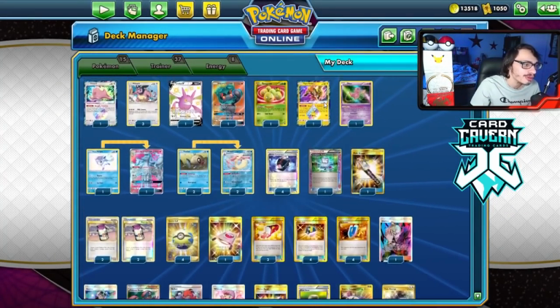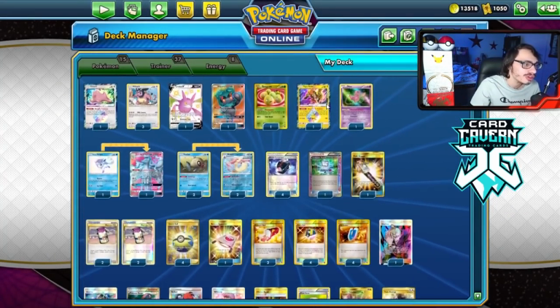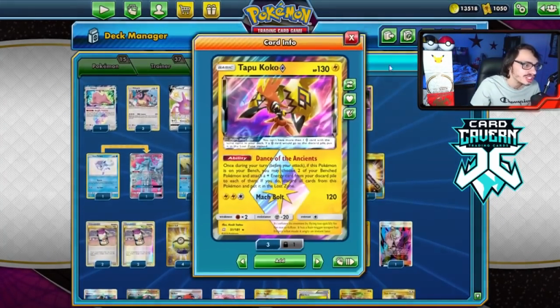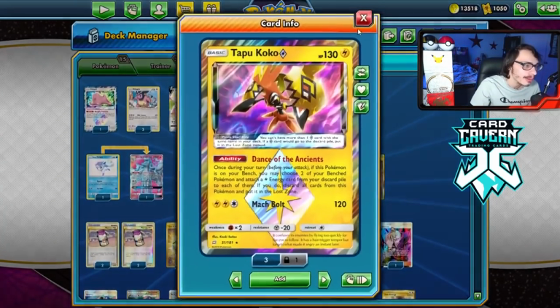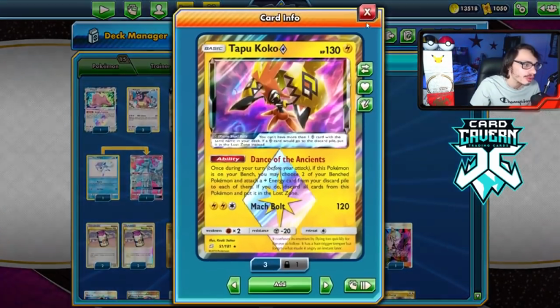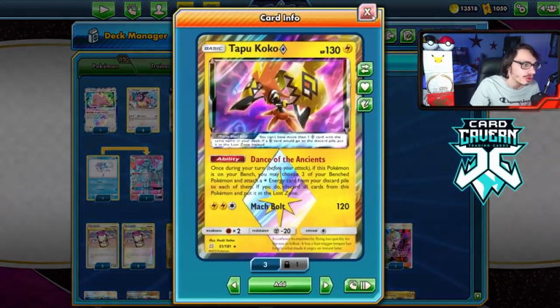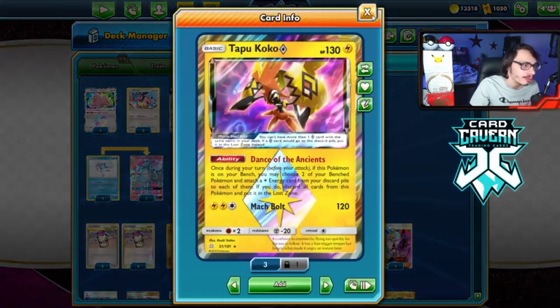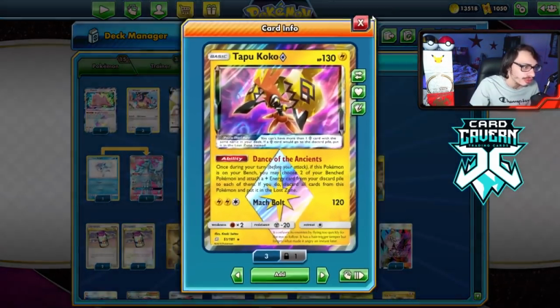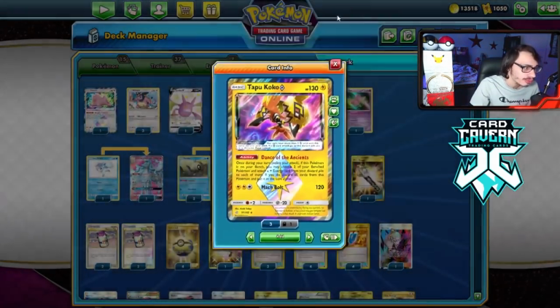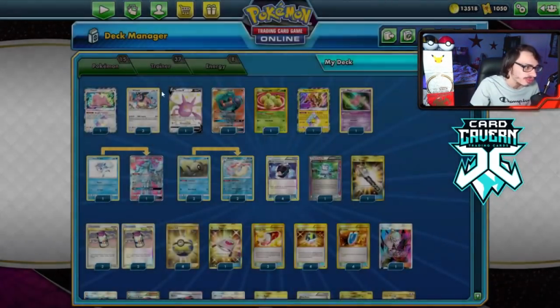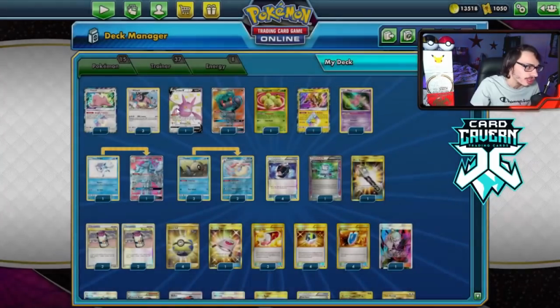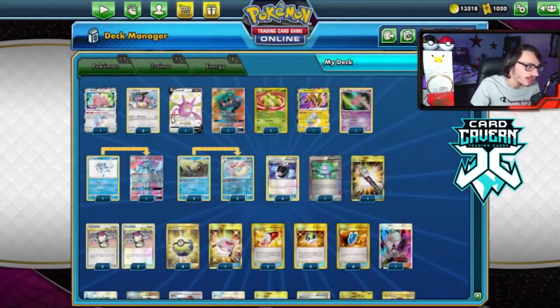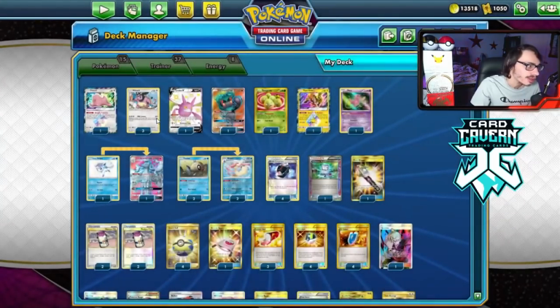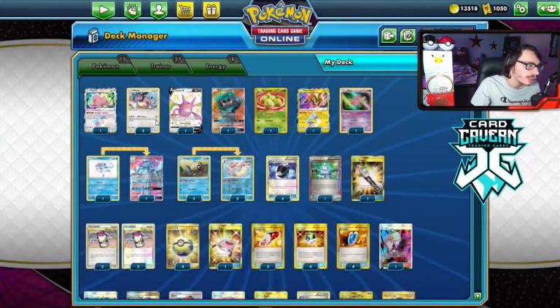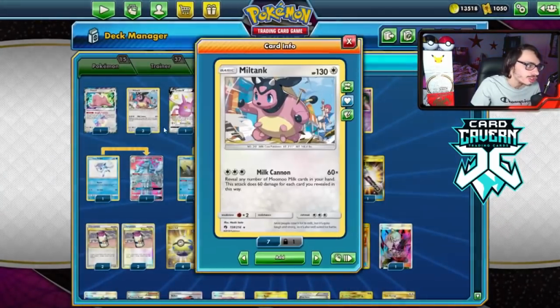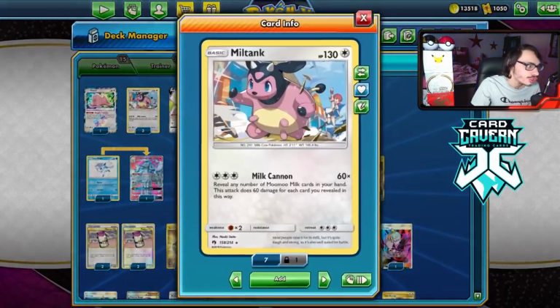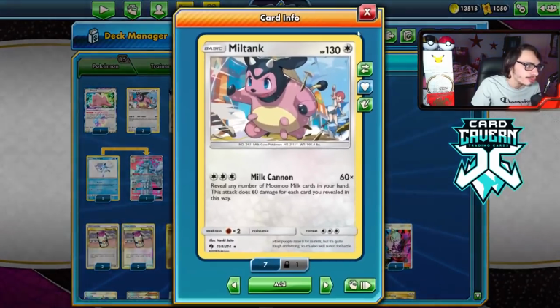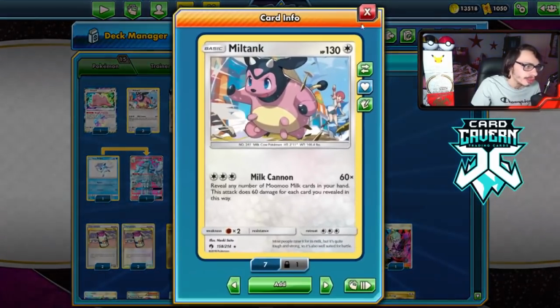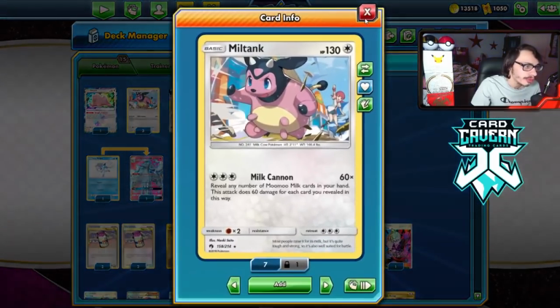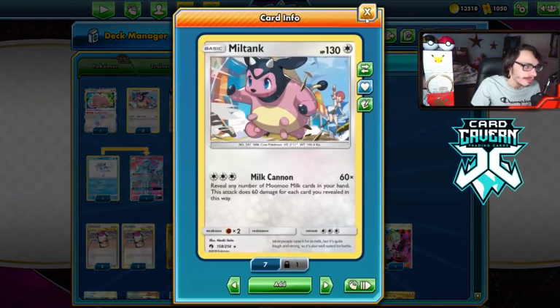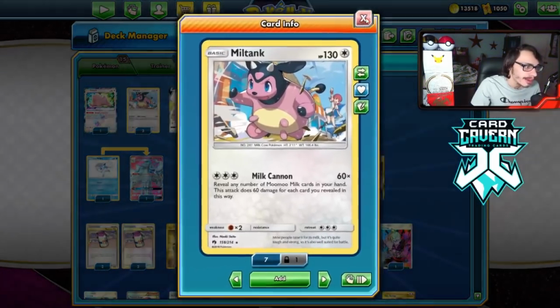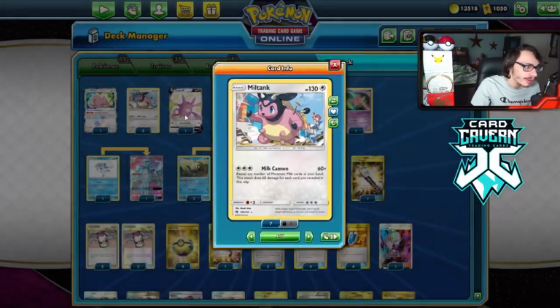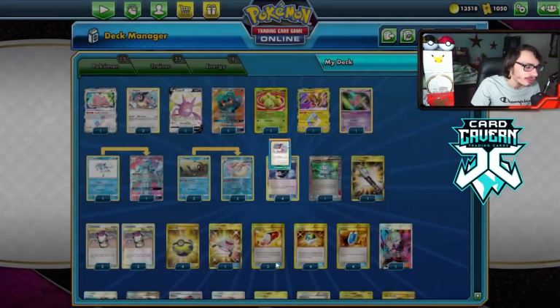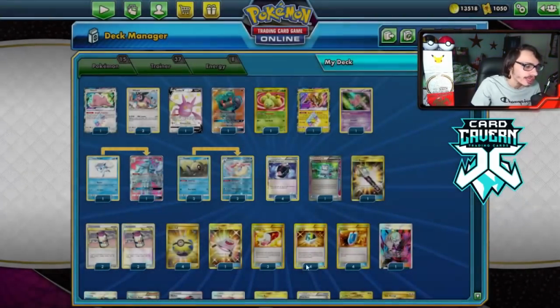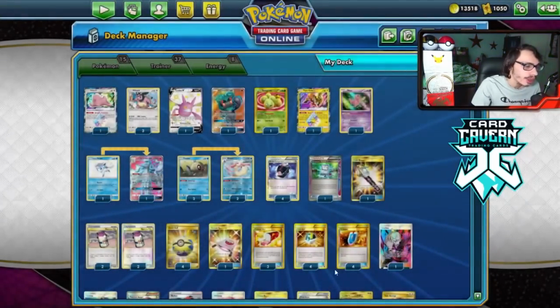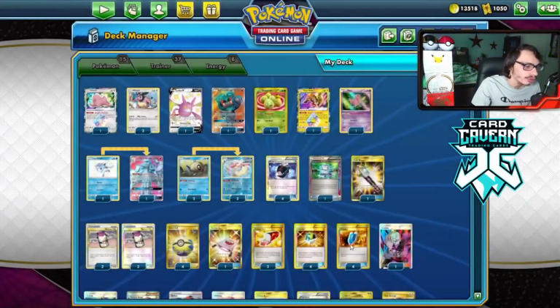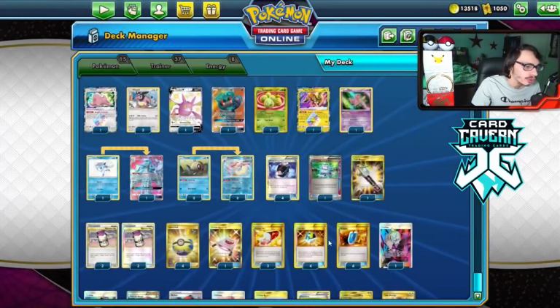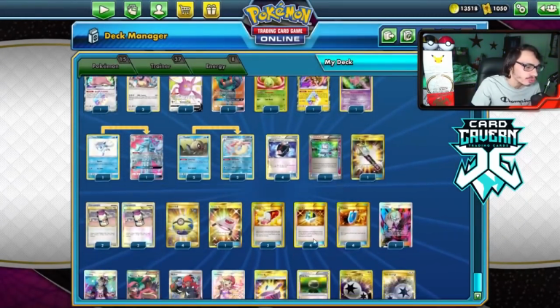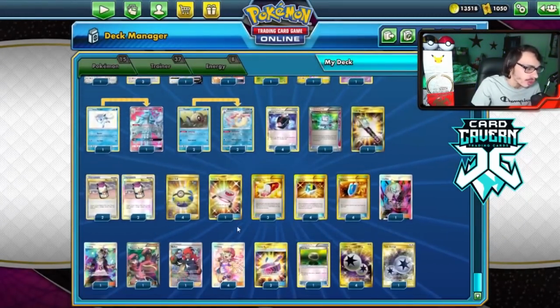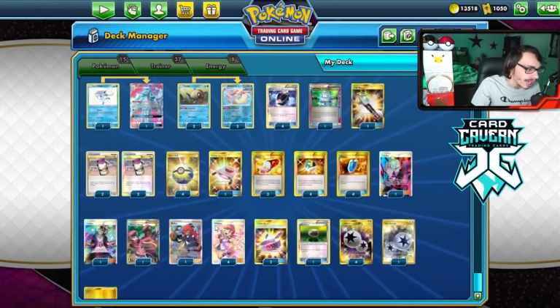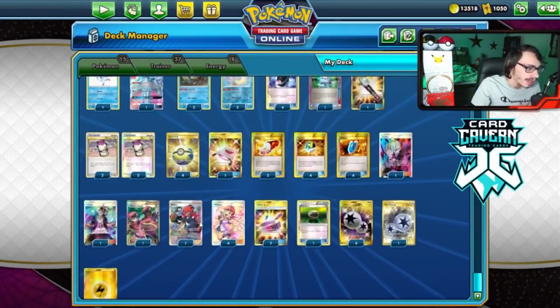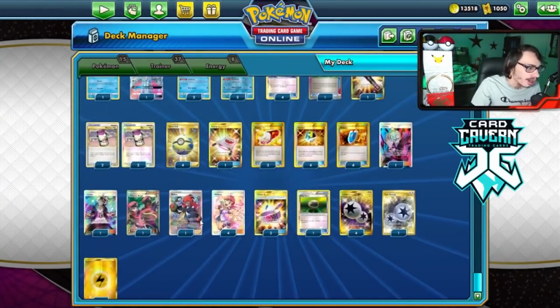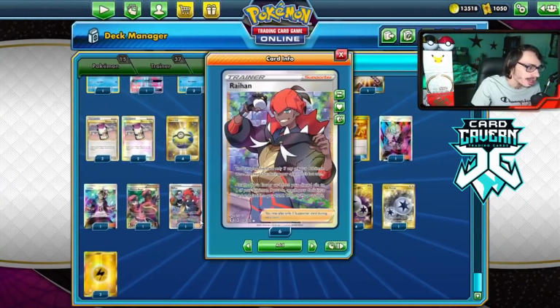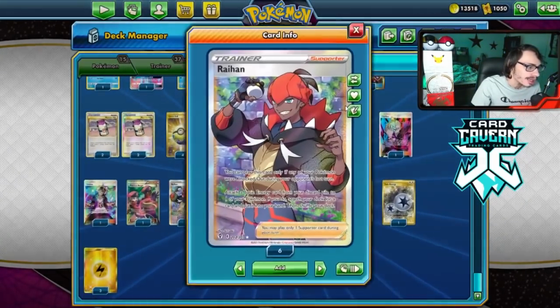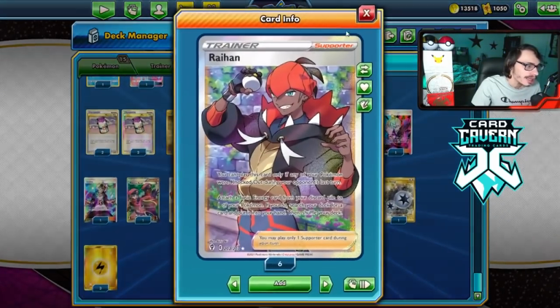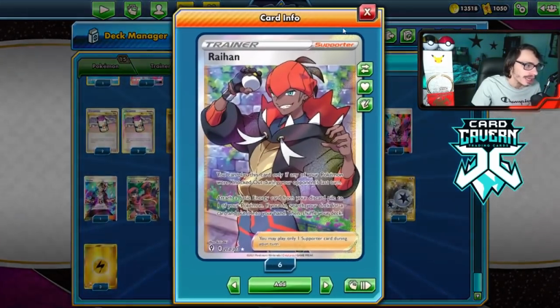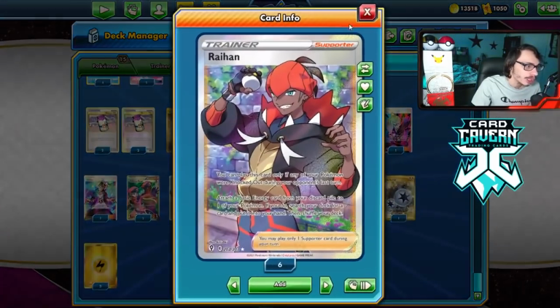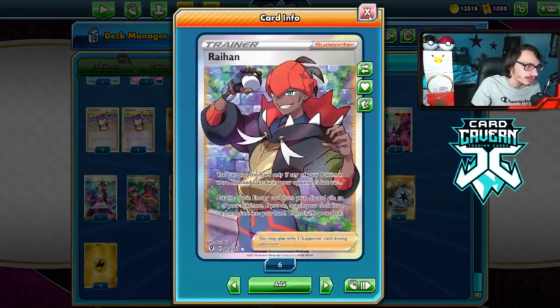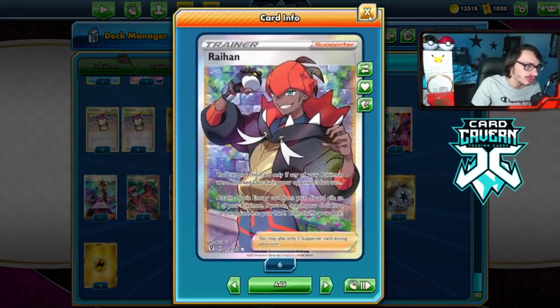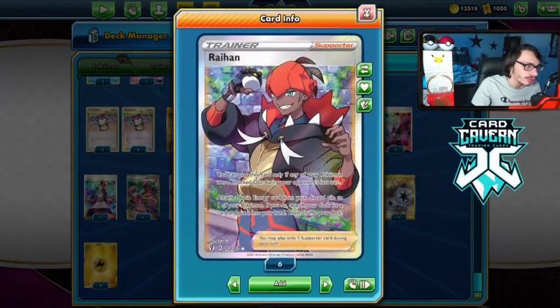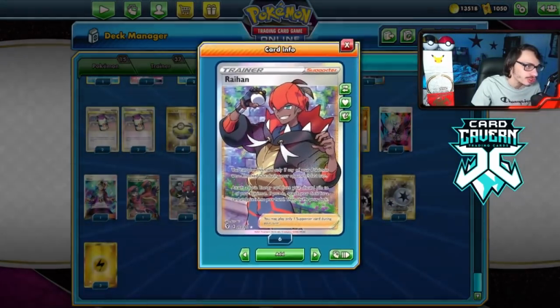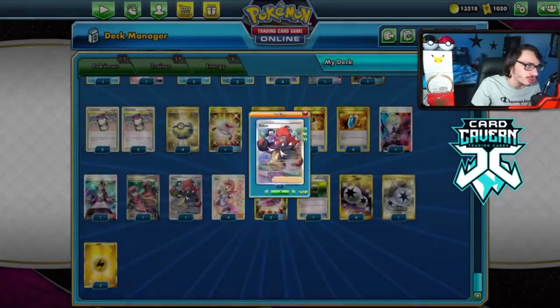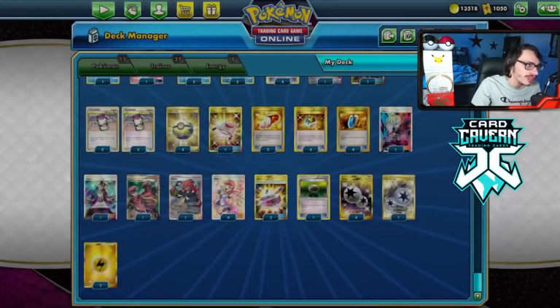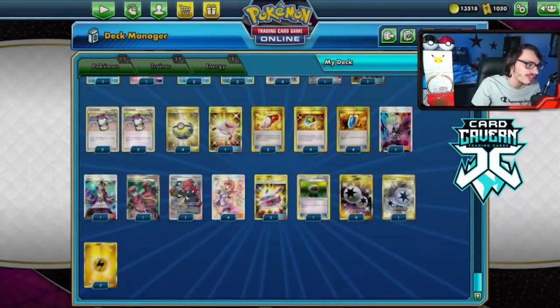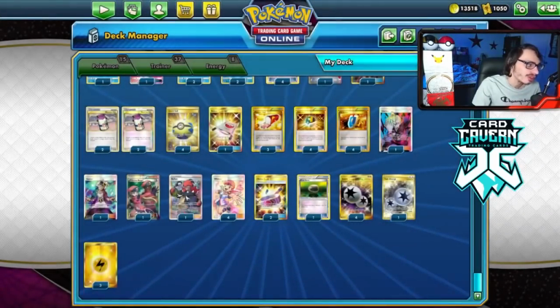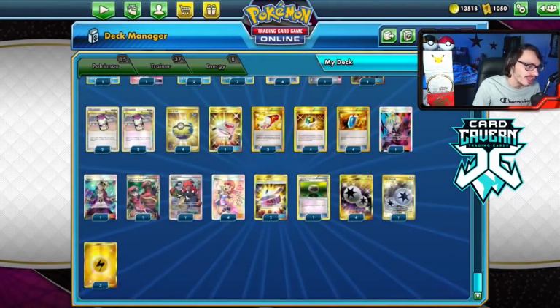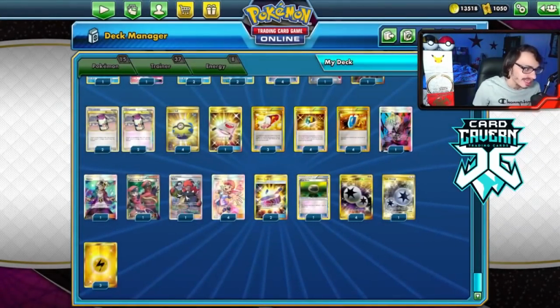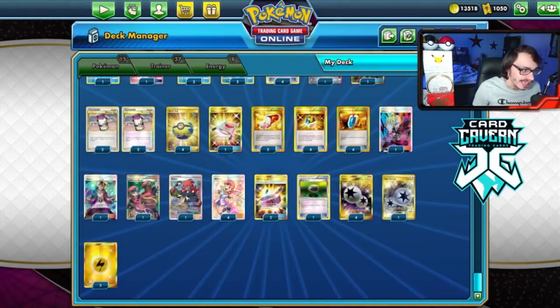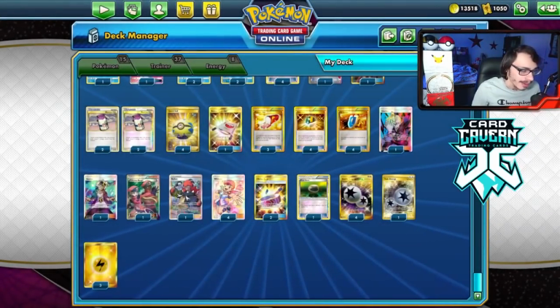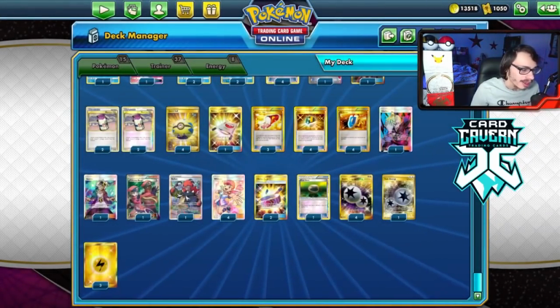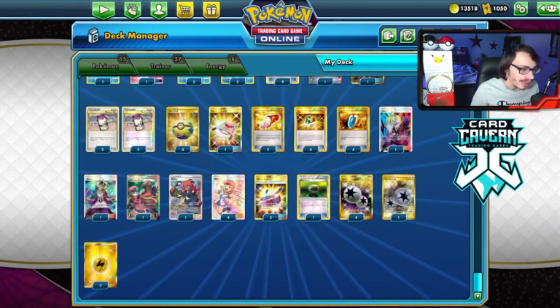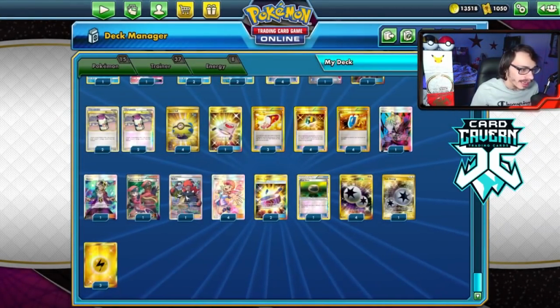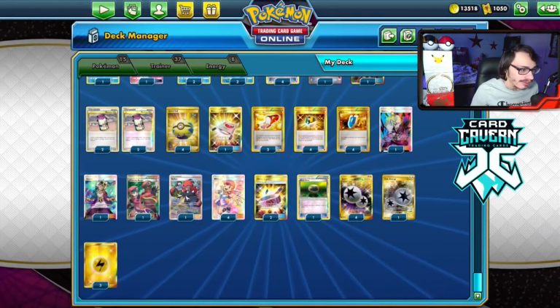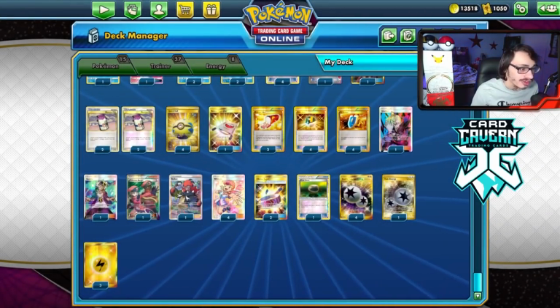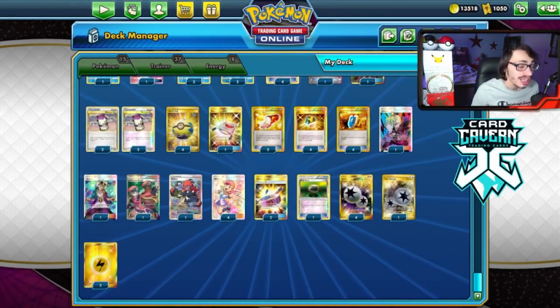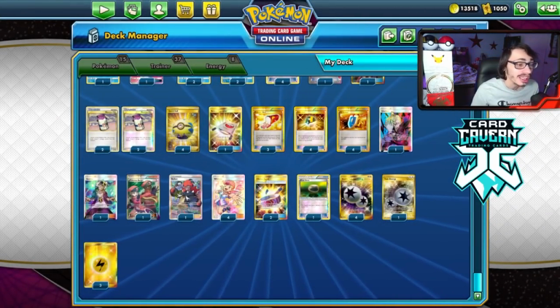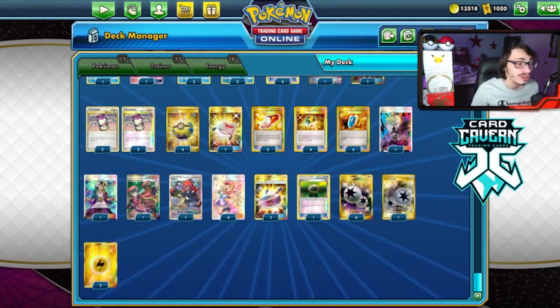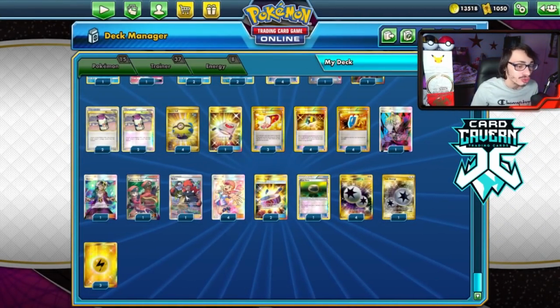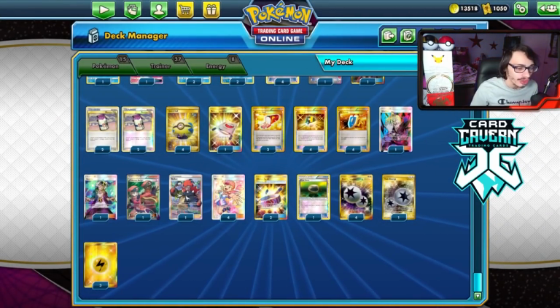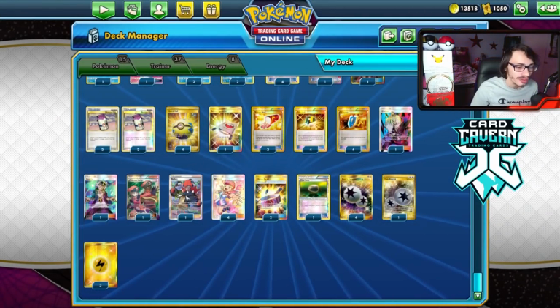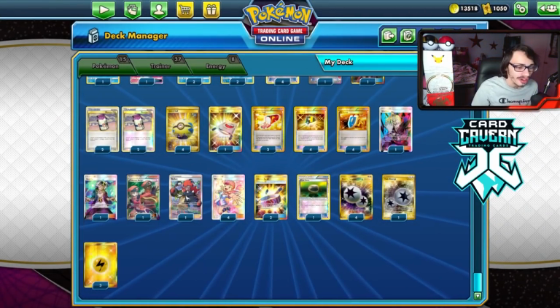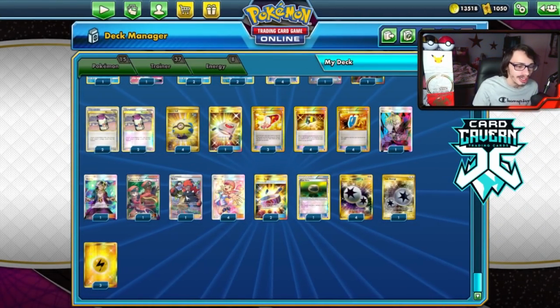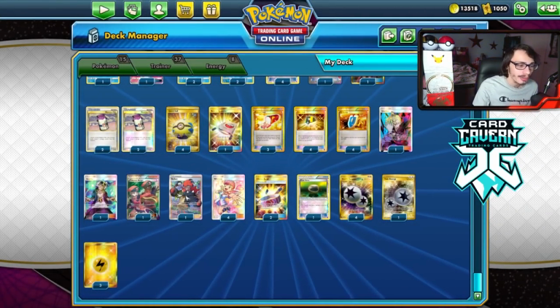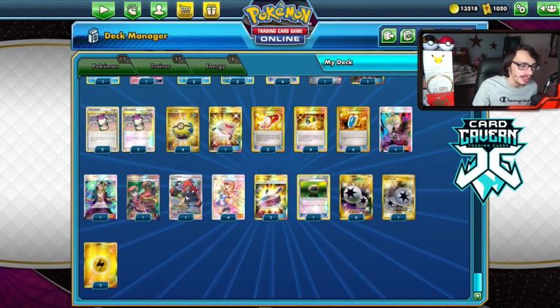I'm using Tapu Koko Prism Star to build up my Miltank. Also, Raihan helps us out in the late game, and this deck is really fun to play.